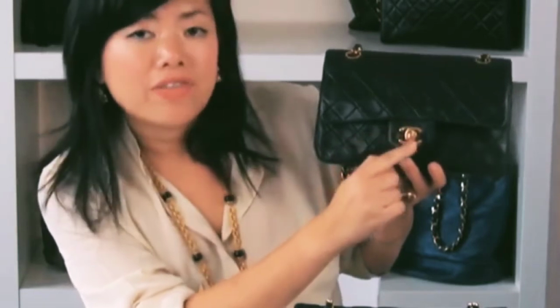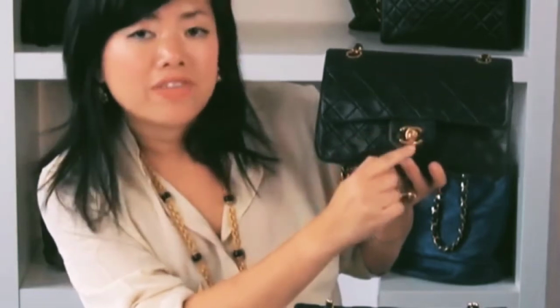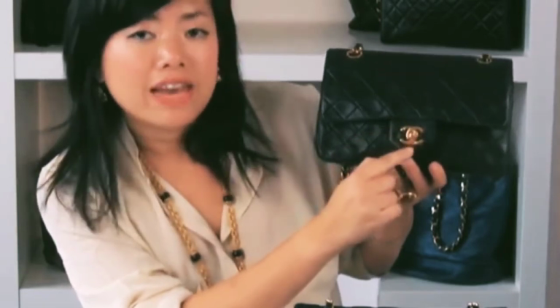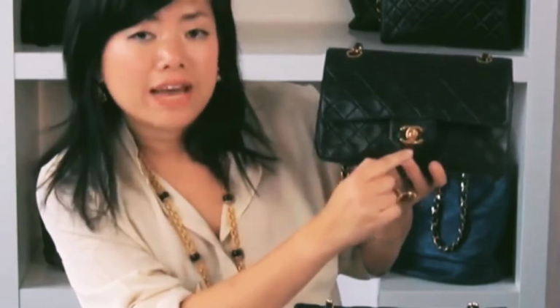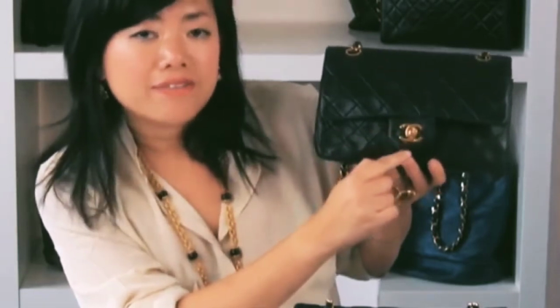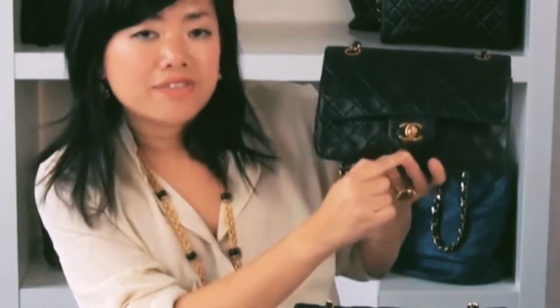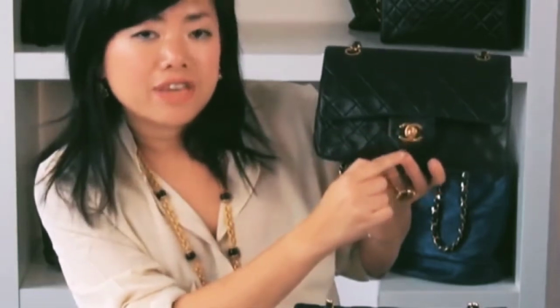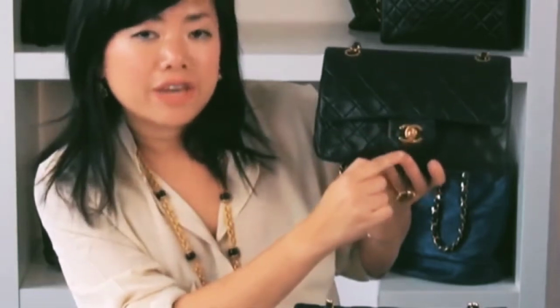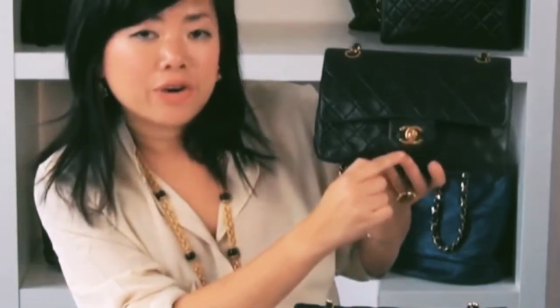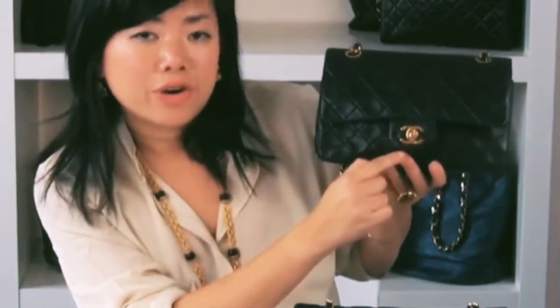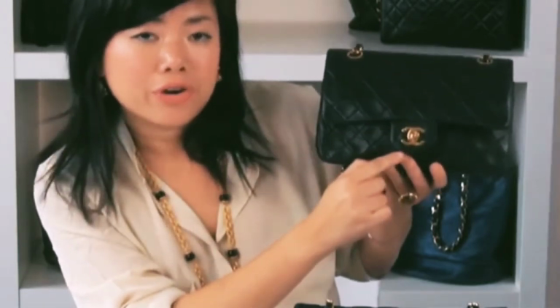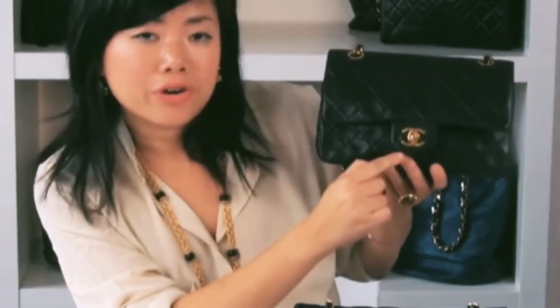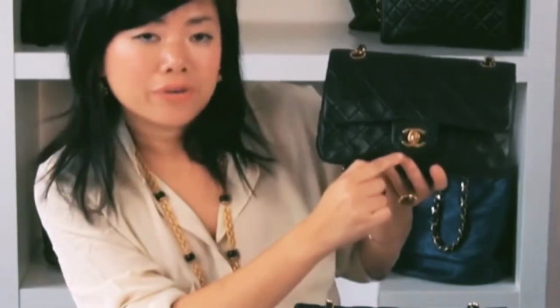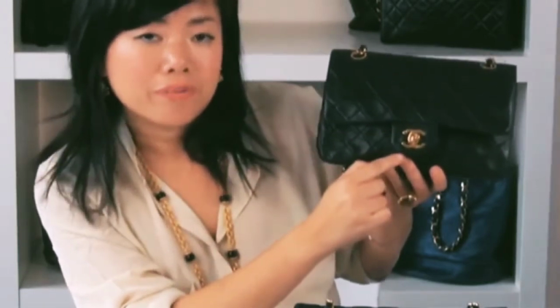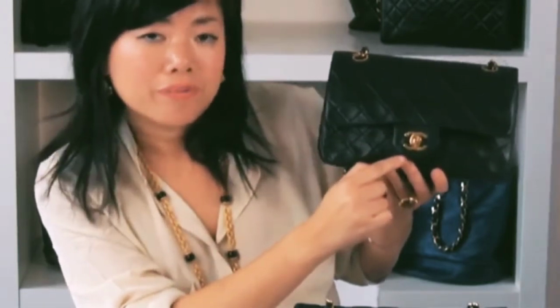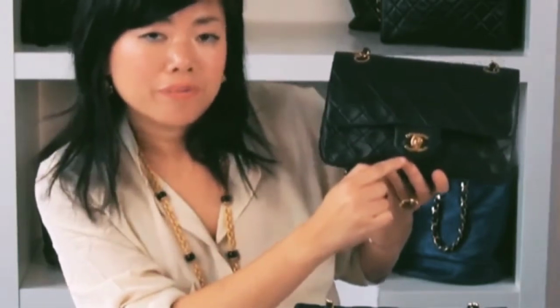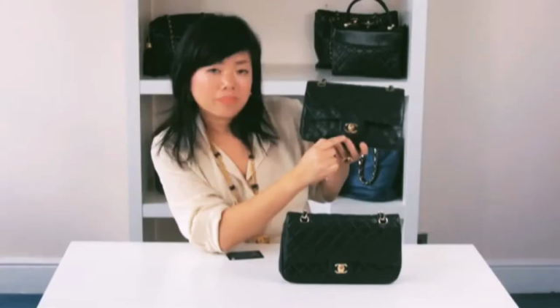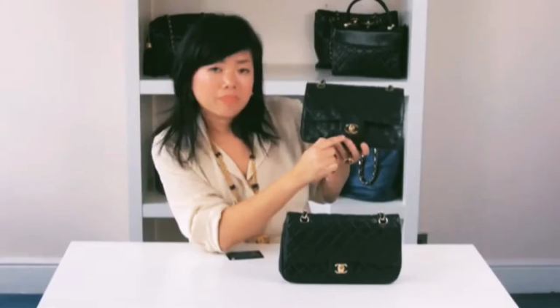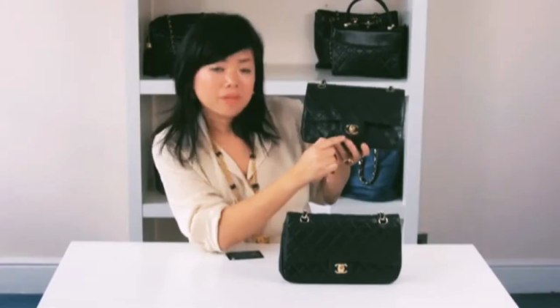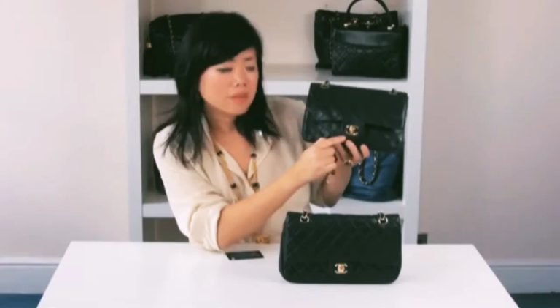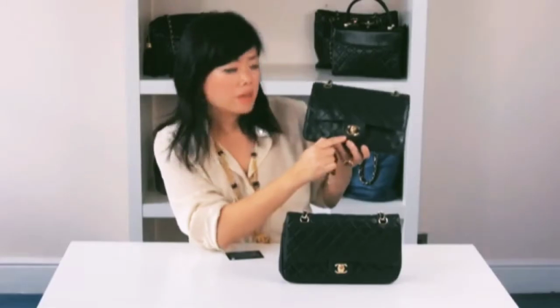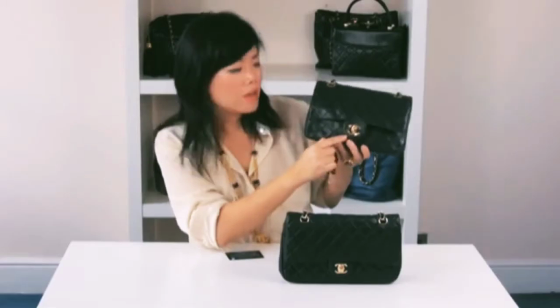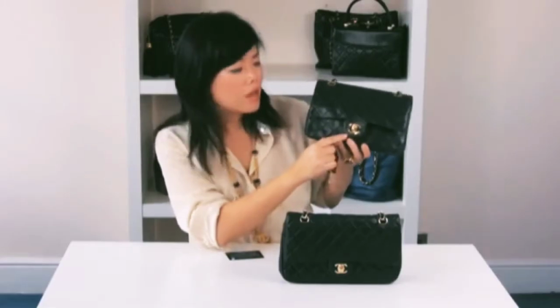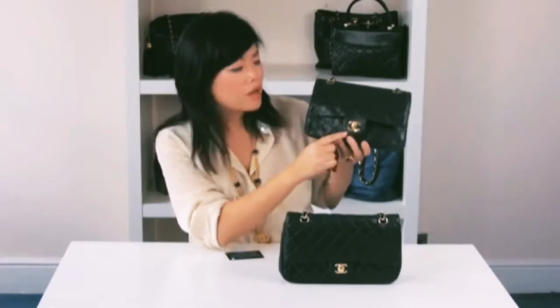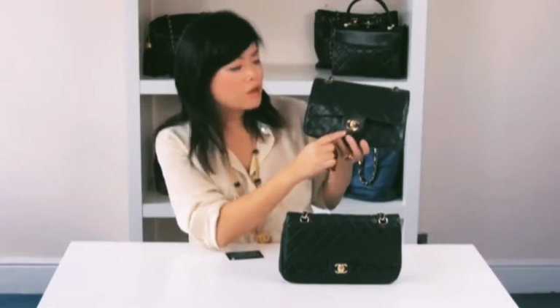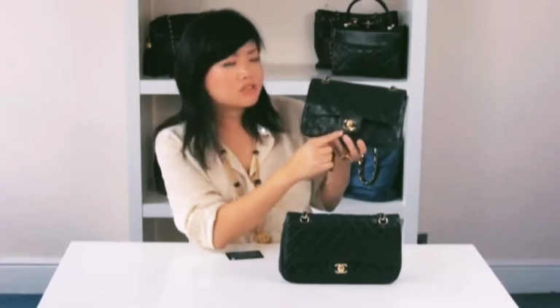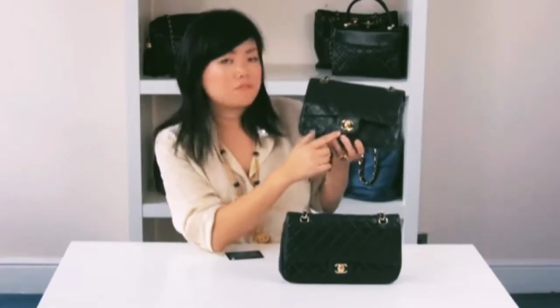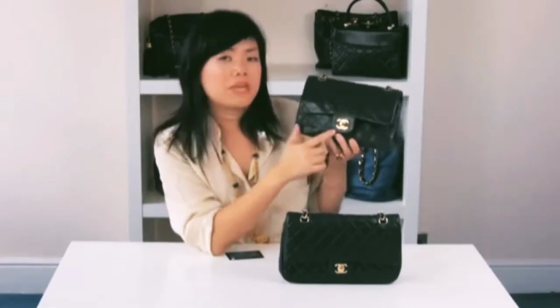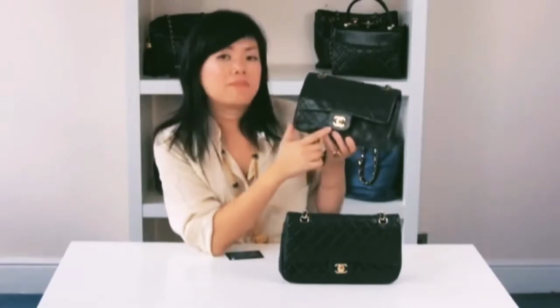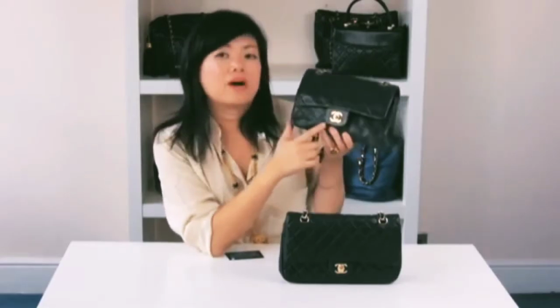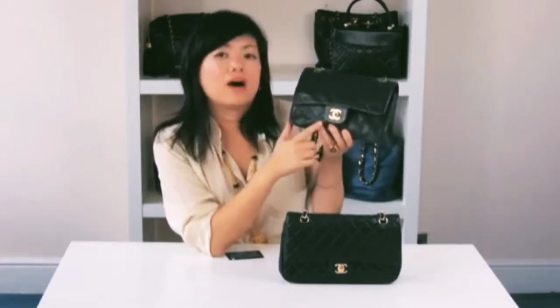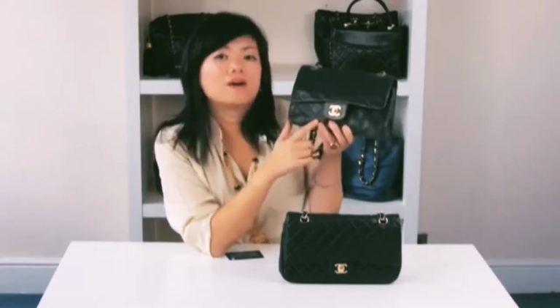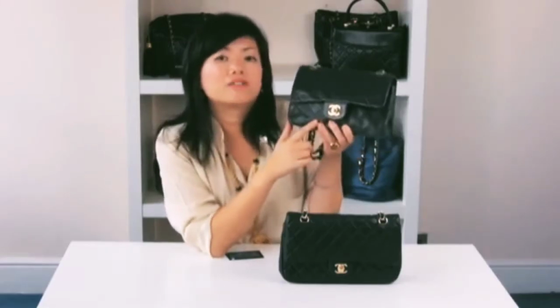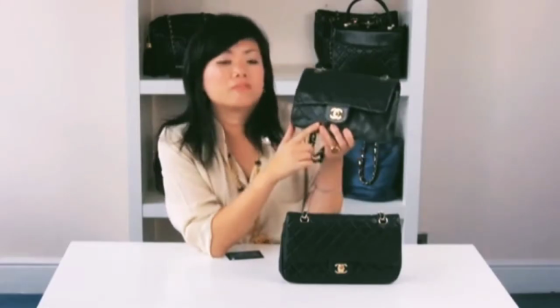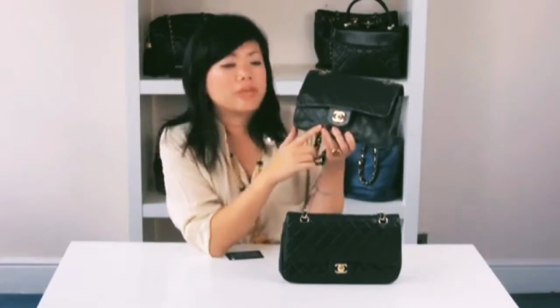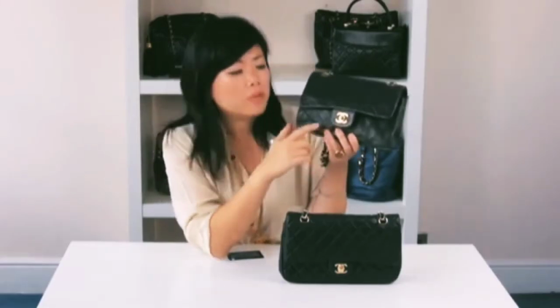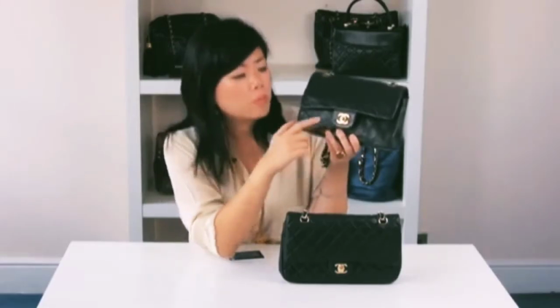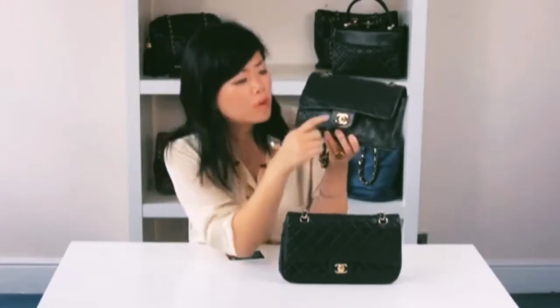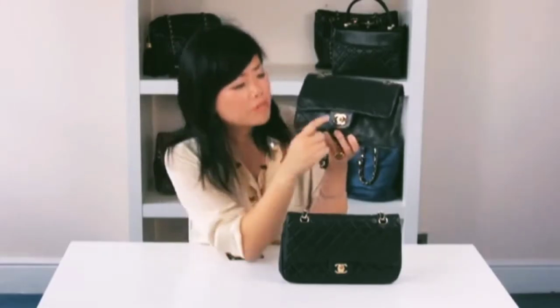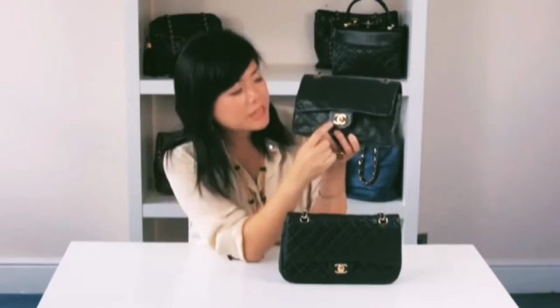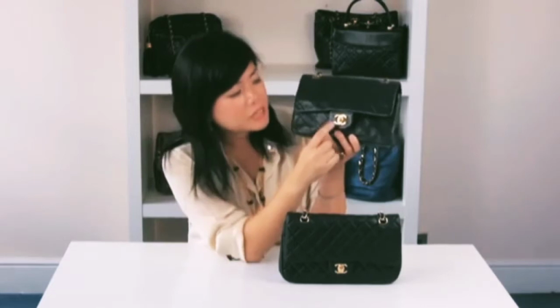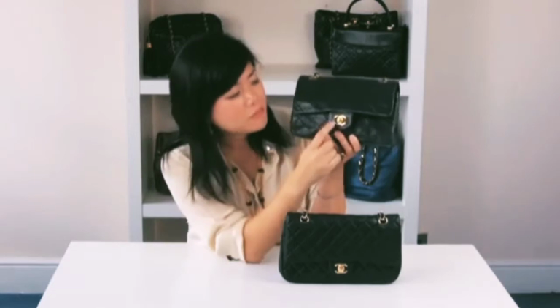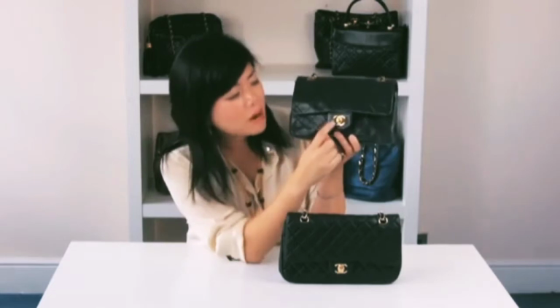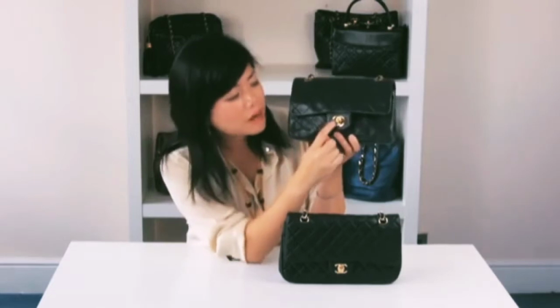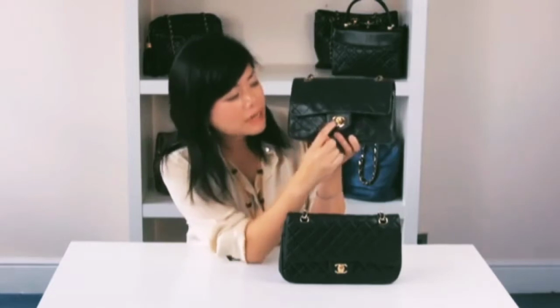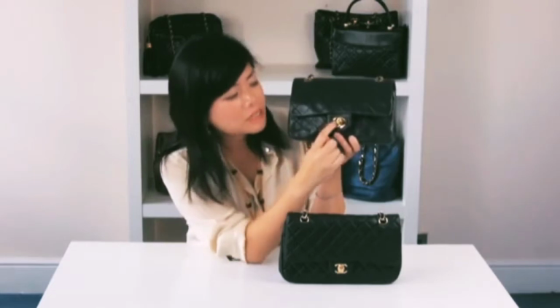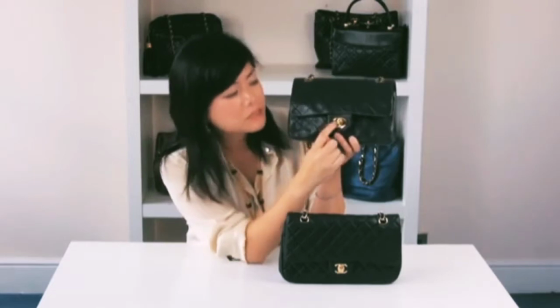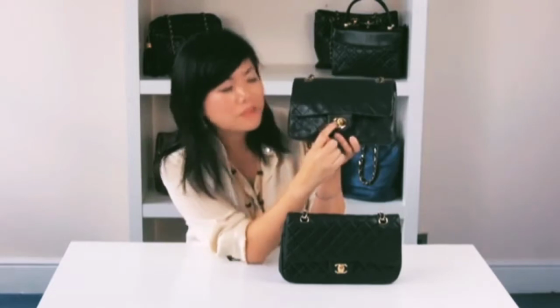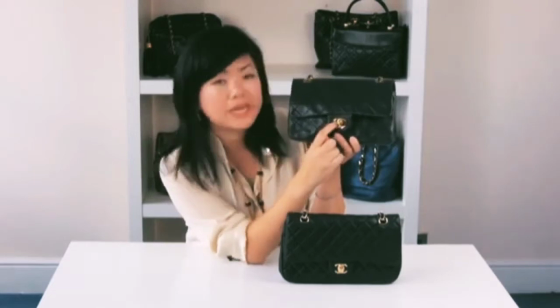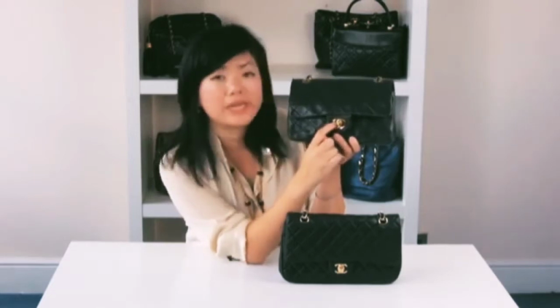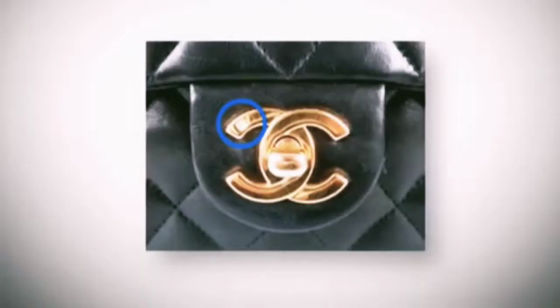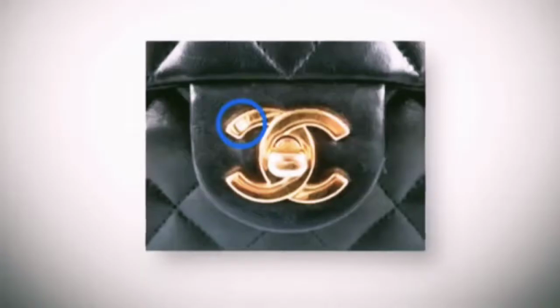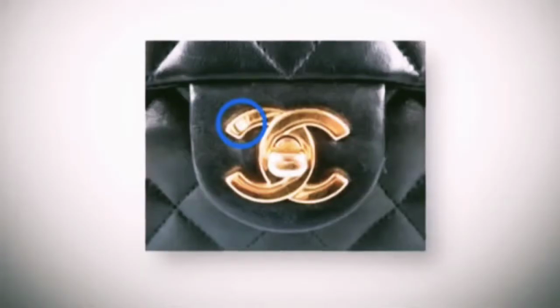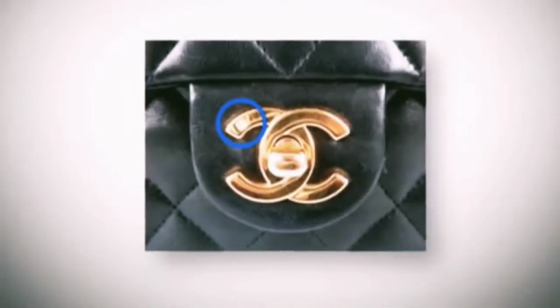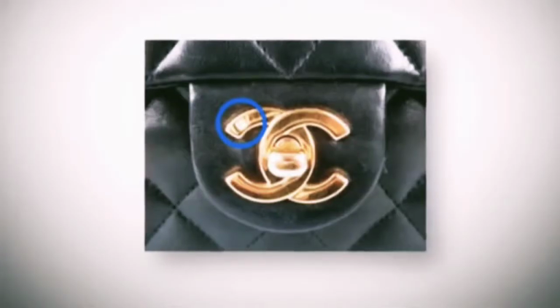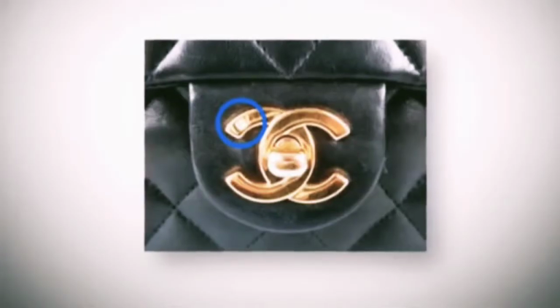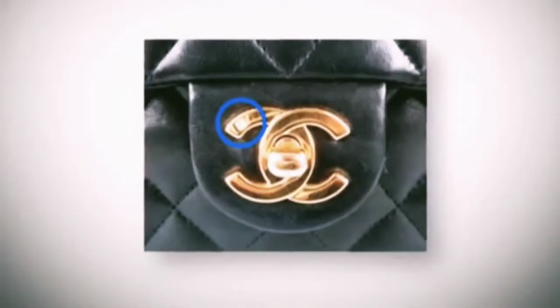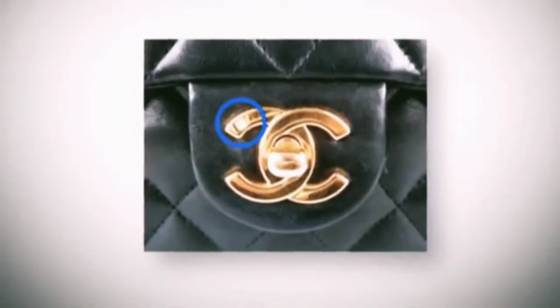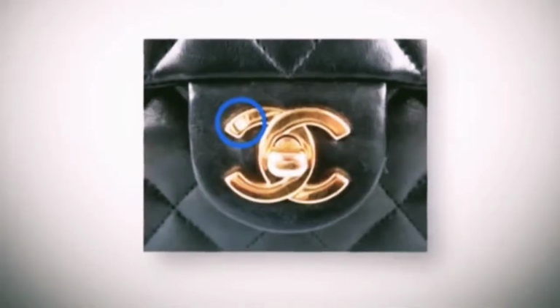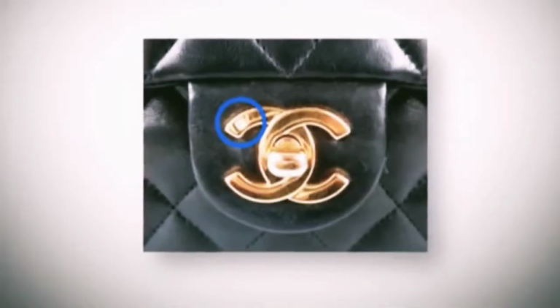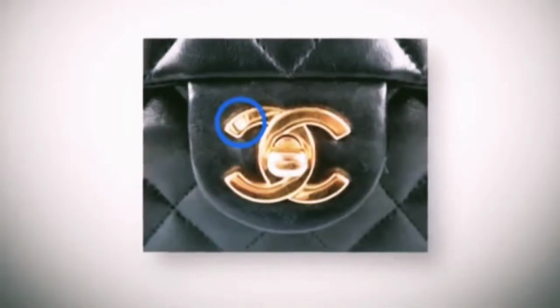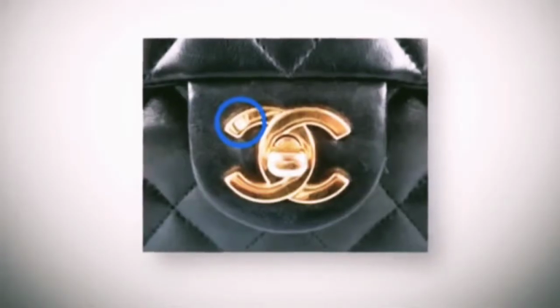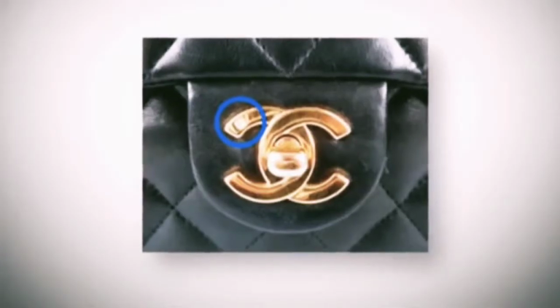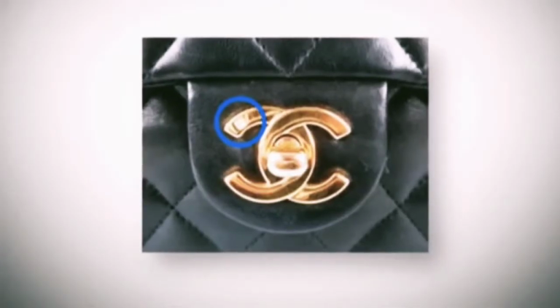A lot of people ask me what the markings mean, which you sometimes find on the left-hand side, the right-hand side, or the bottom left or right of the hardware.